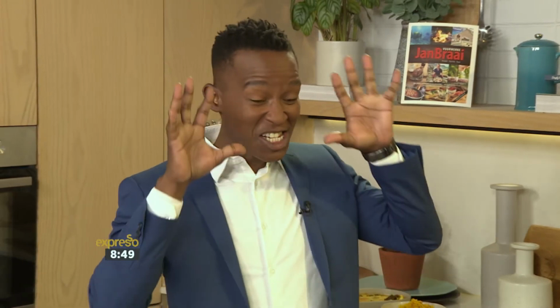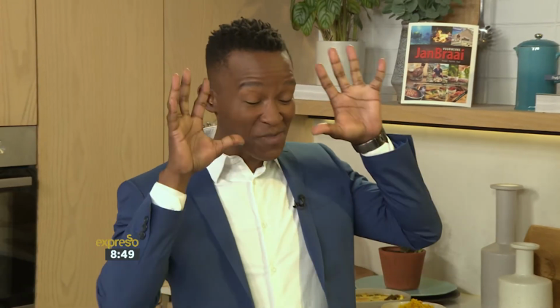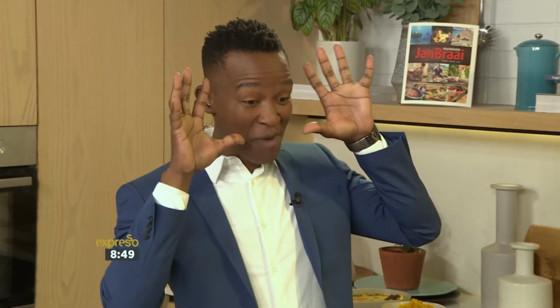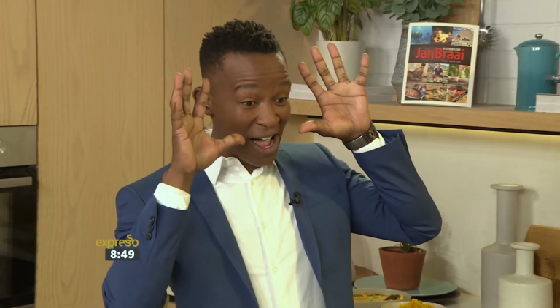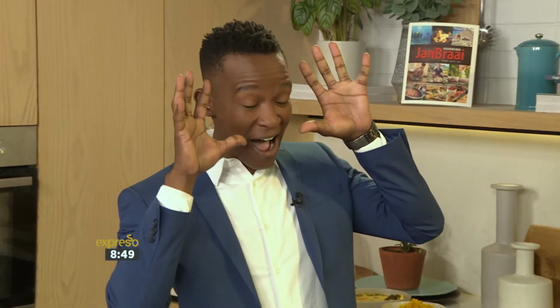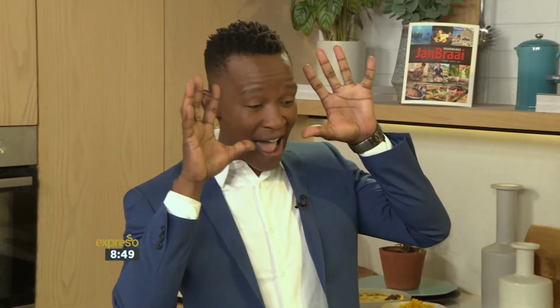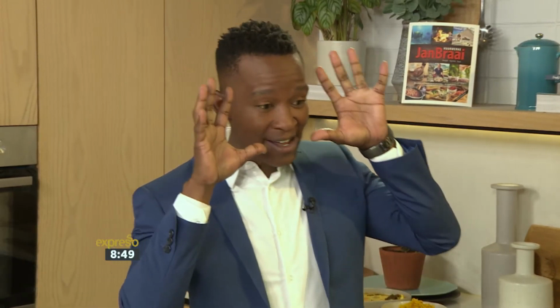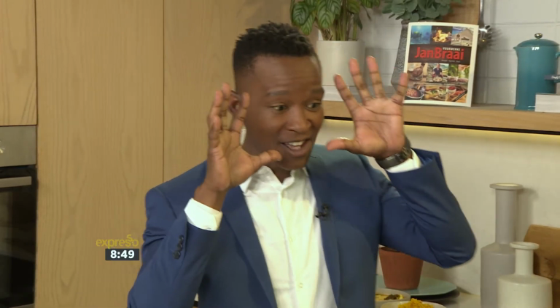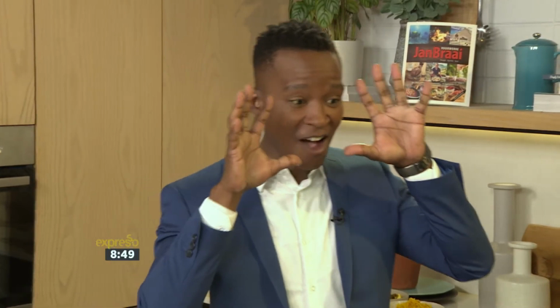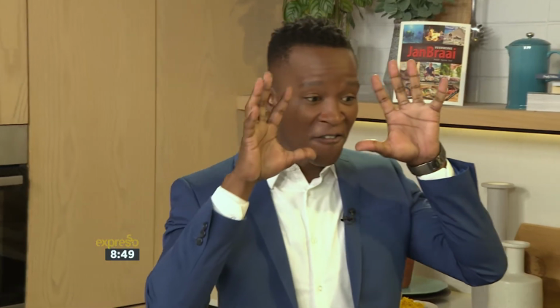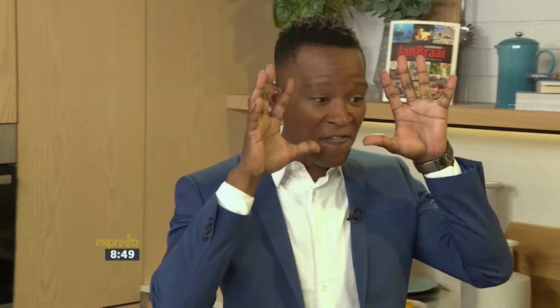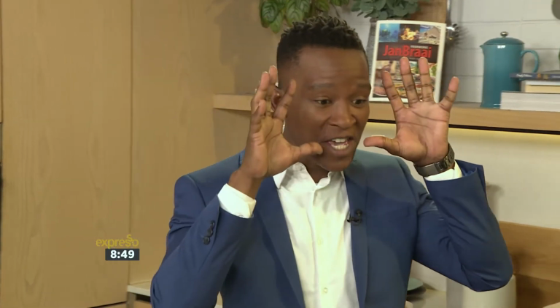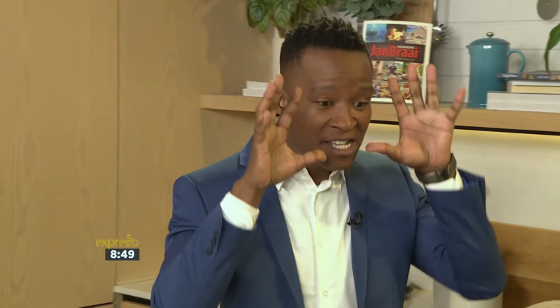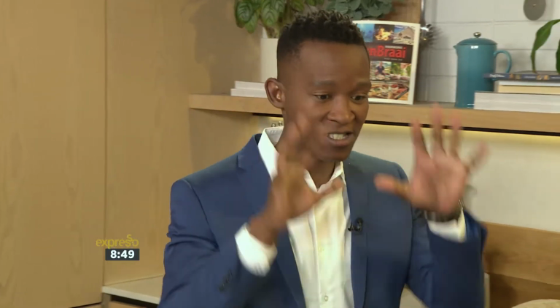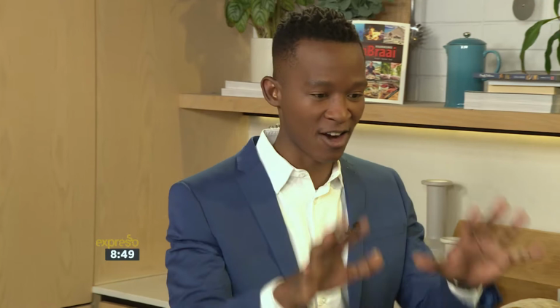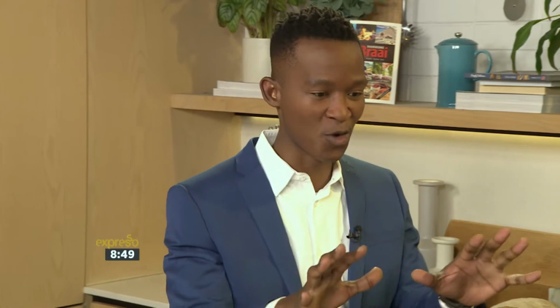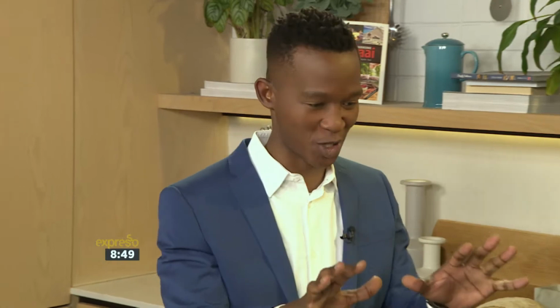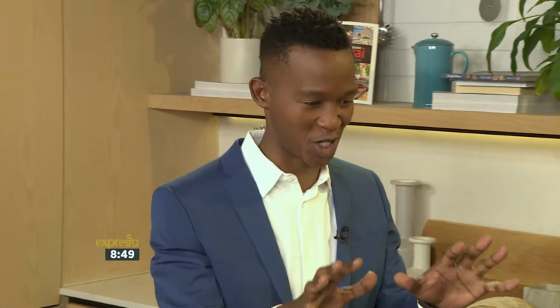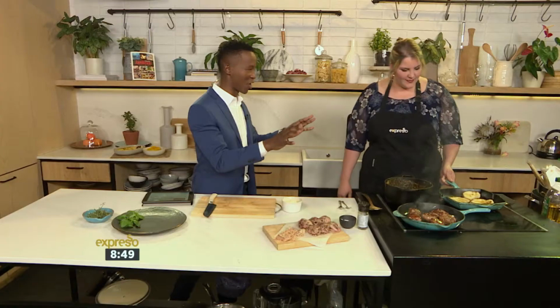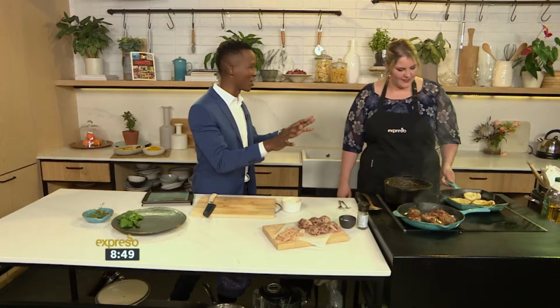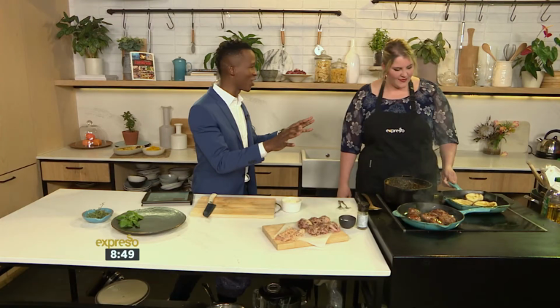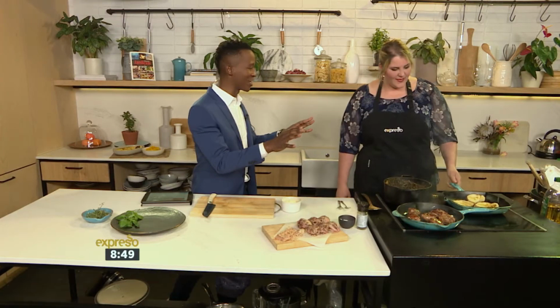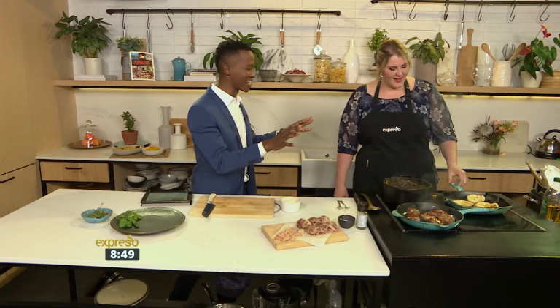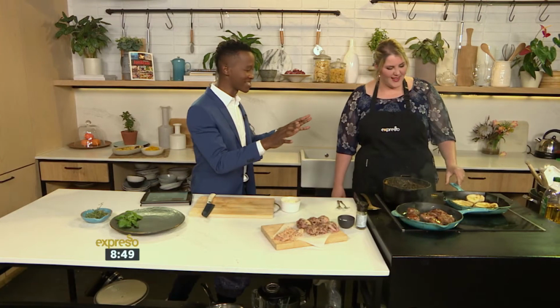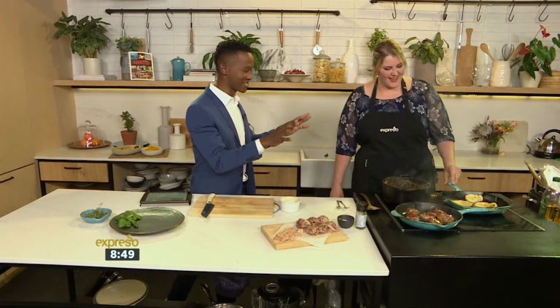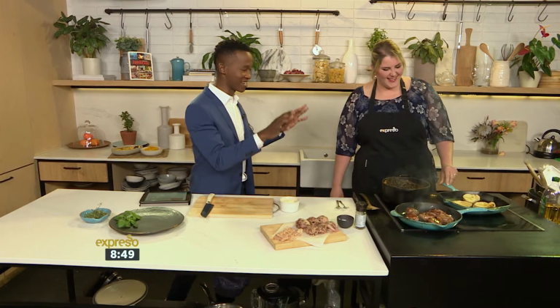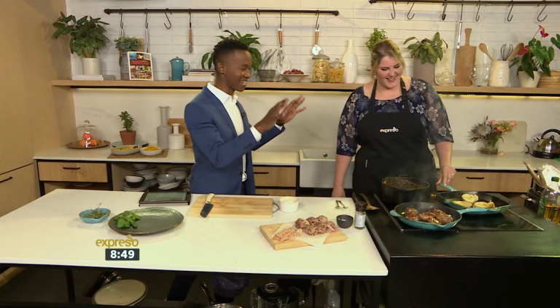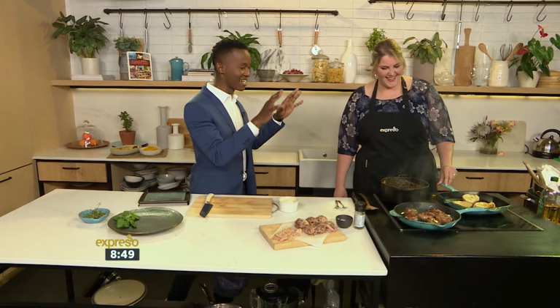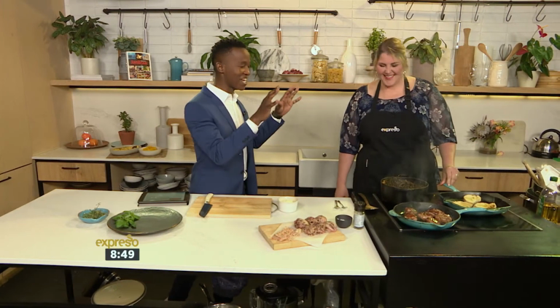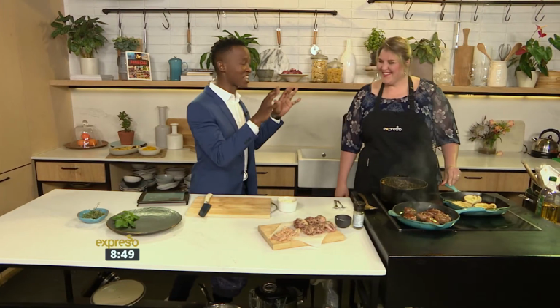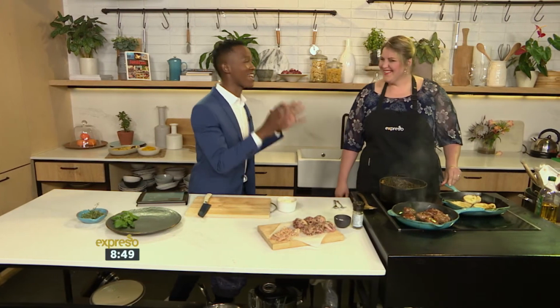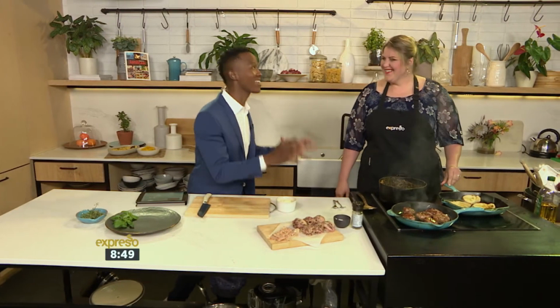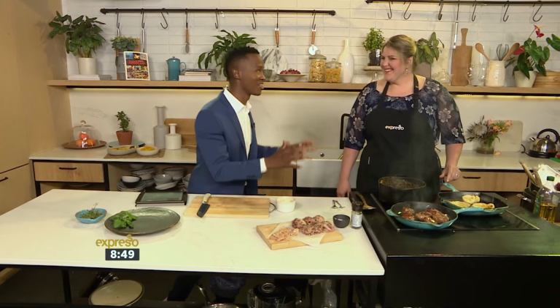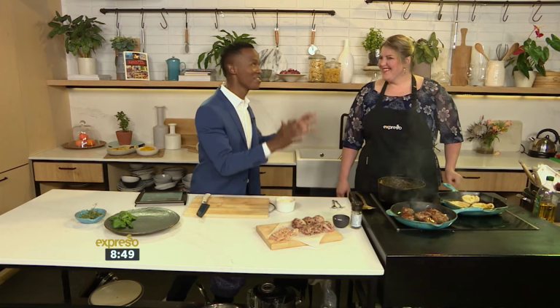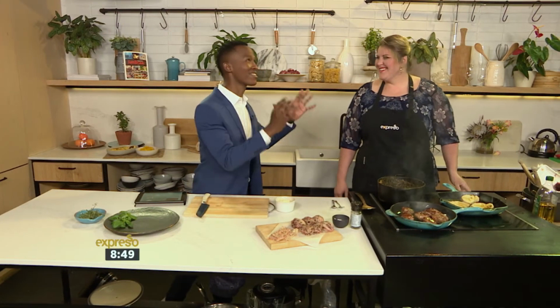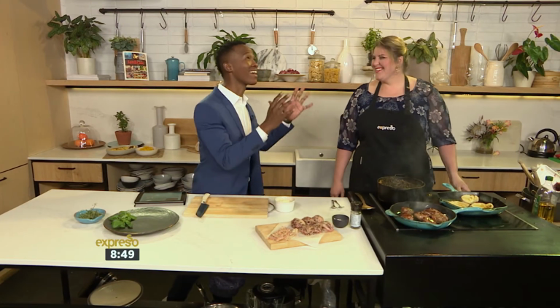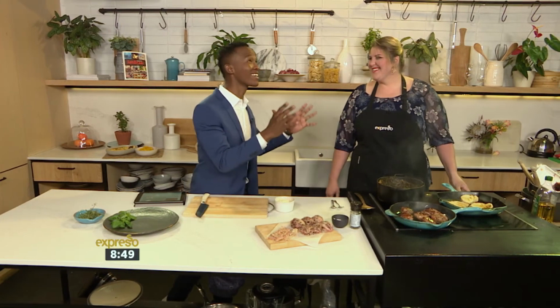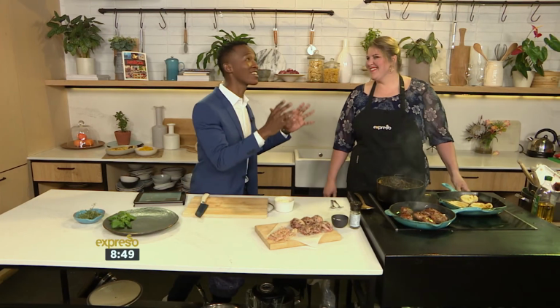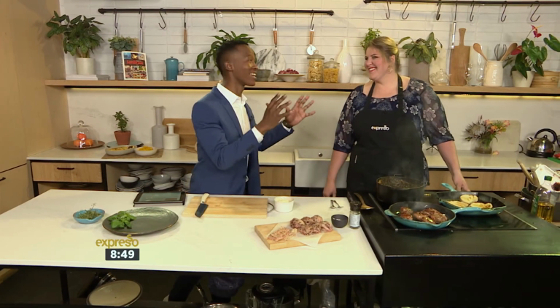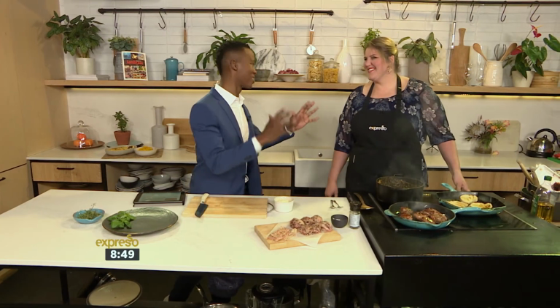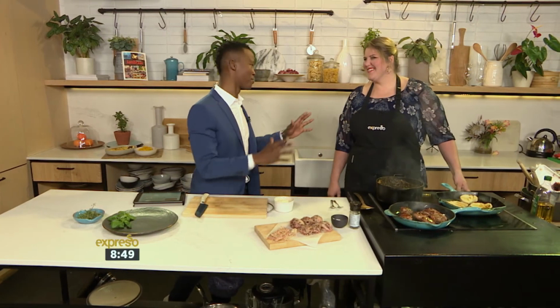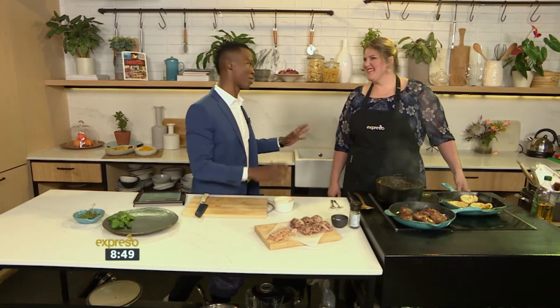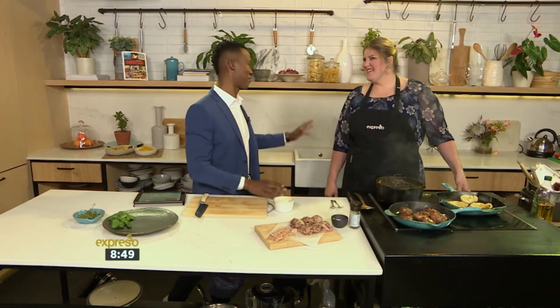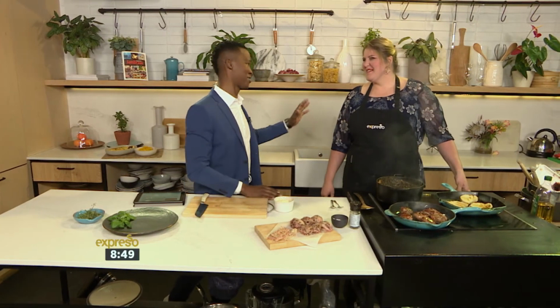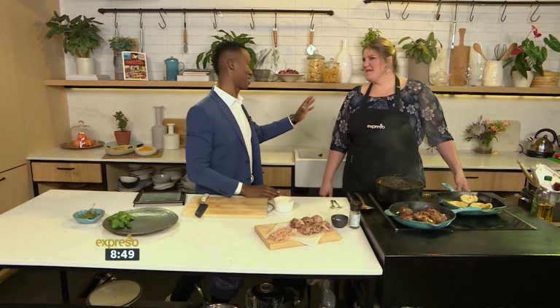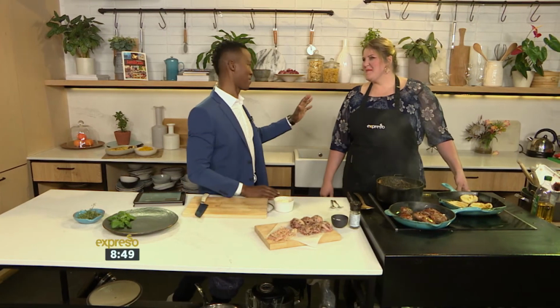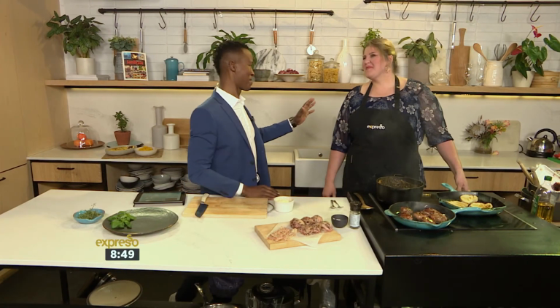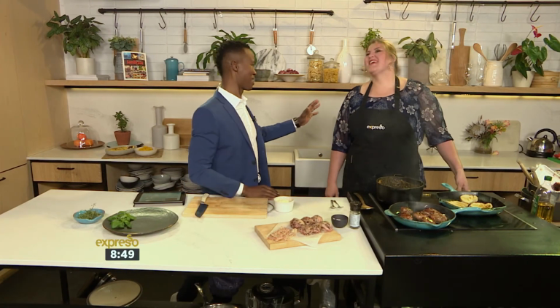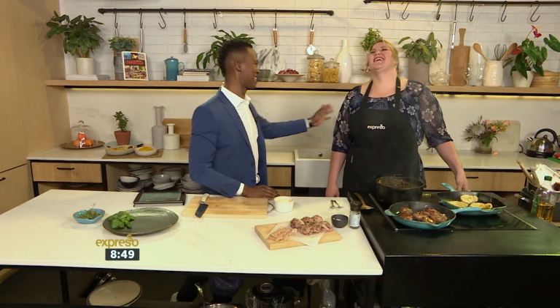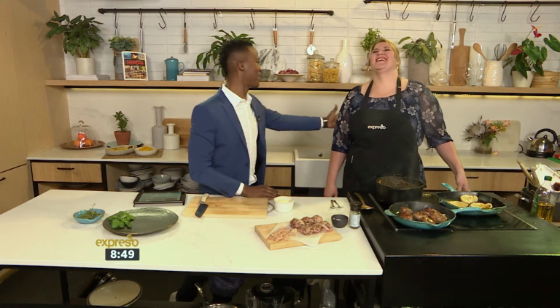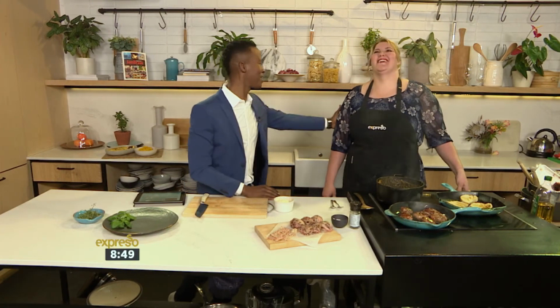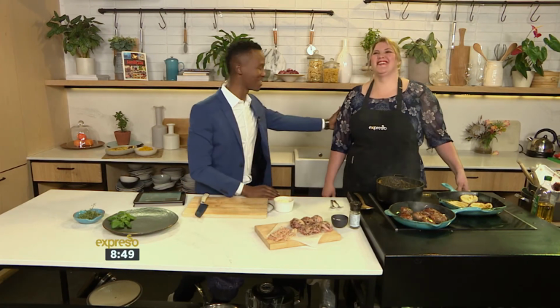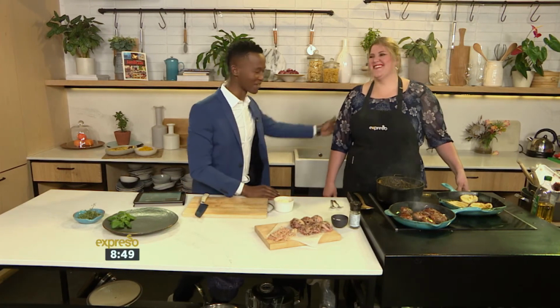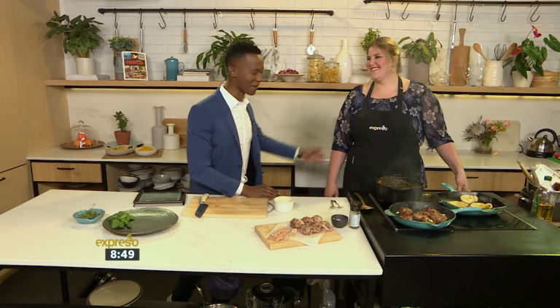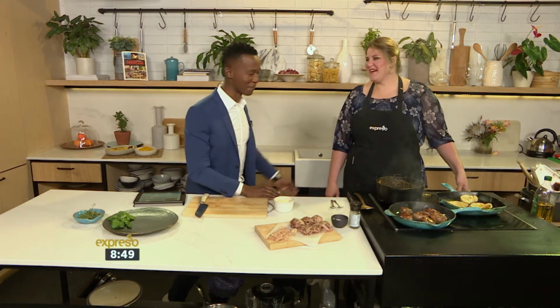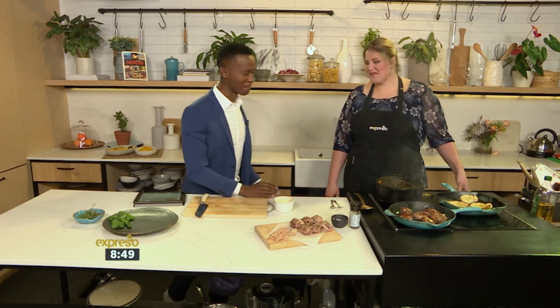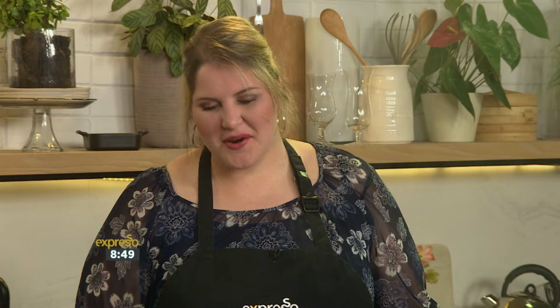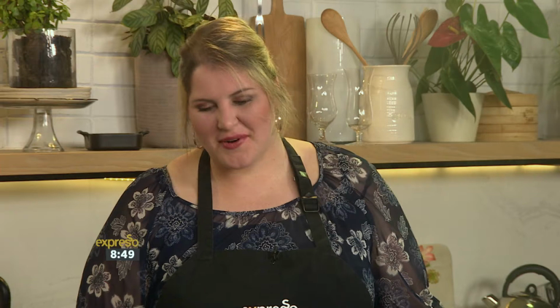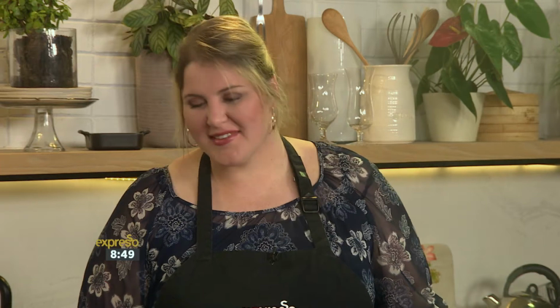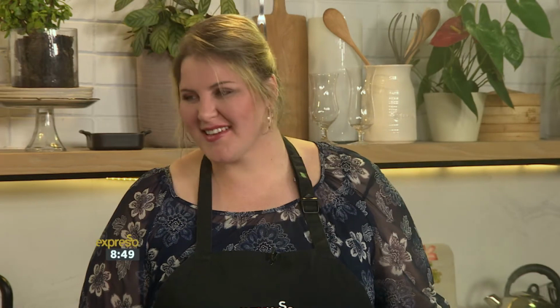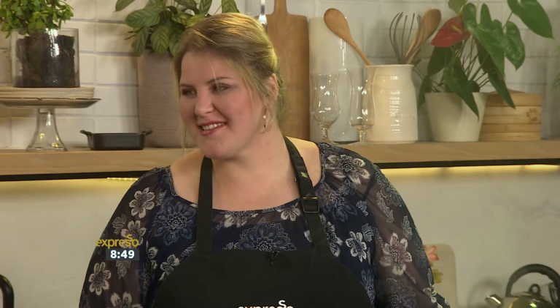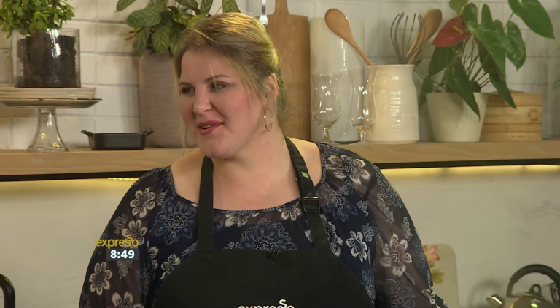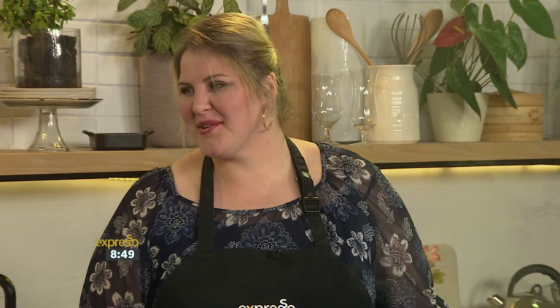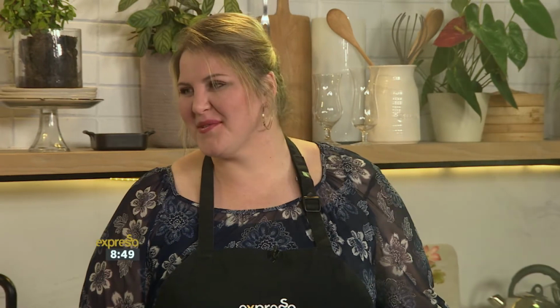My eyes are feasting on what's going on here, Siska. Thank you! Breakfast is going to be amazing. How are you? I'm very well, thanks. How are you?